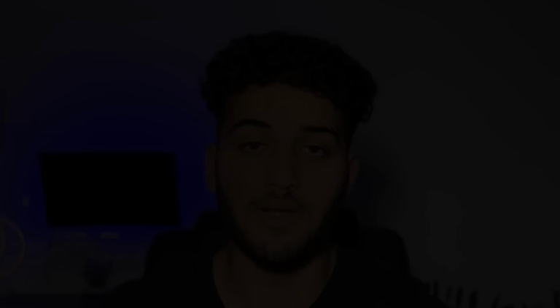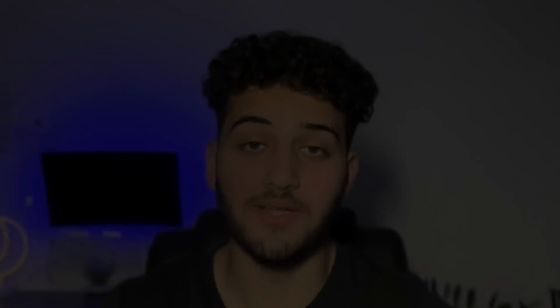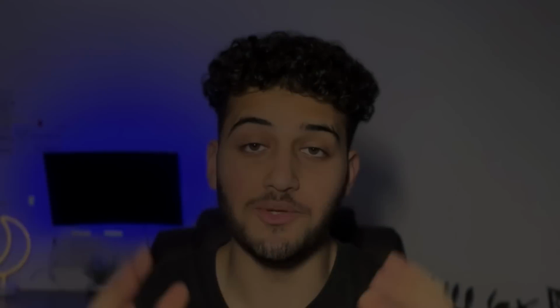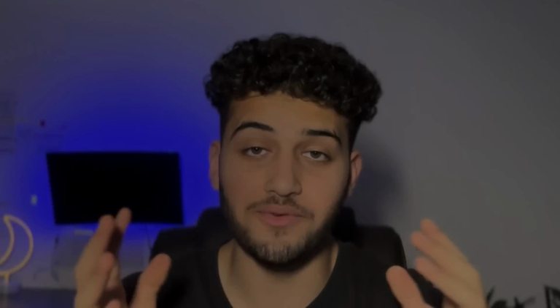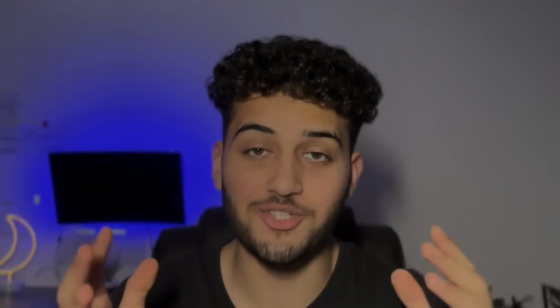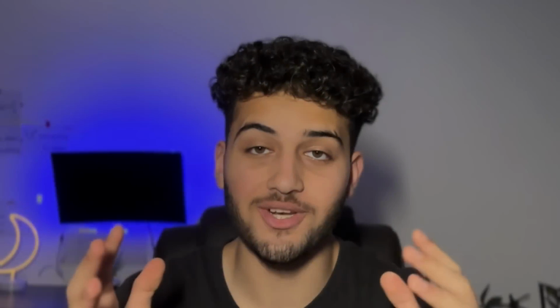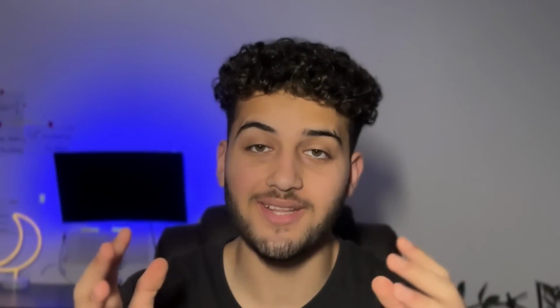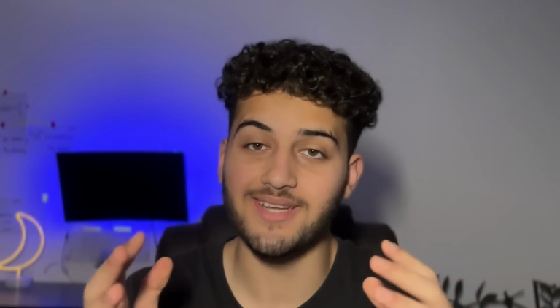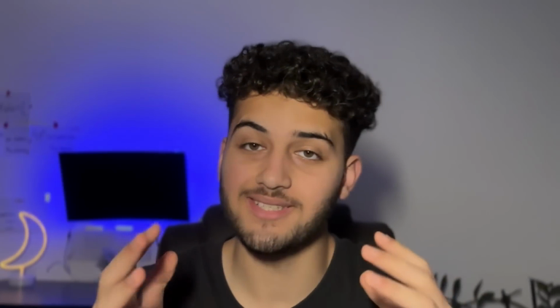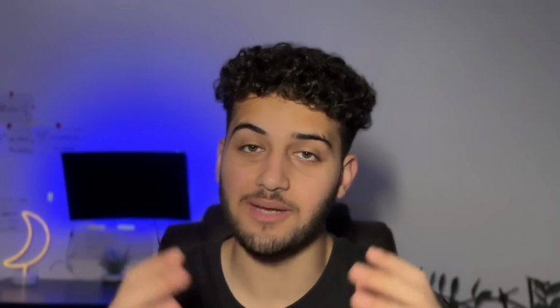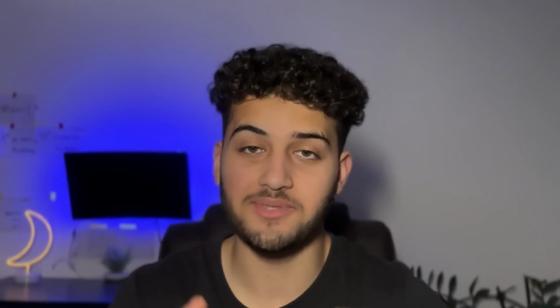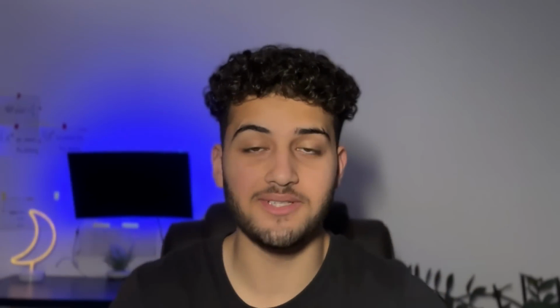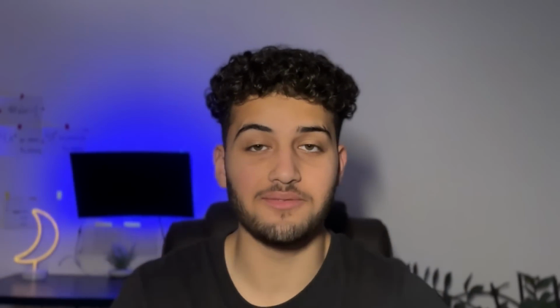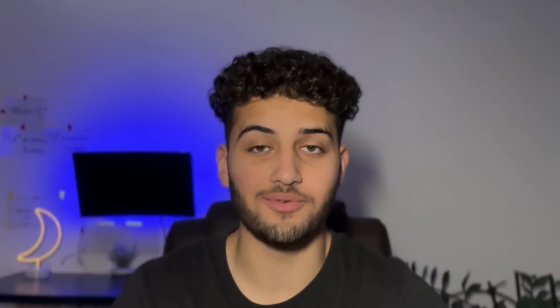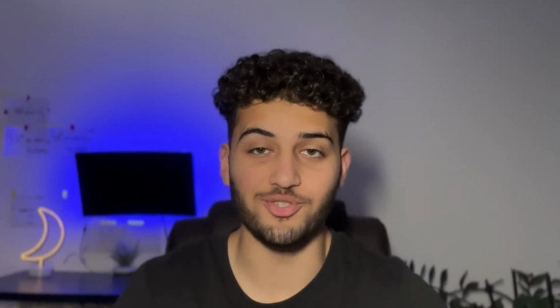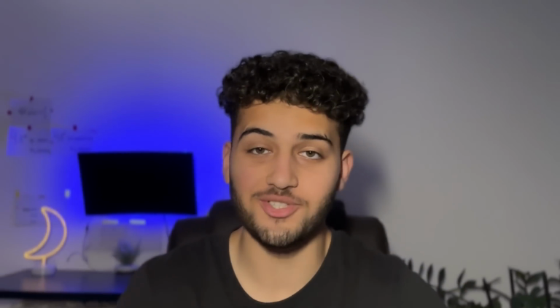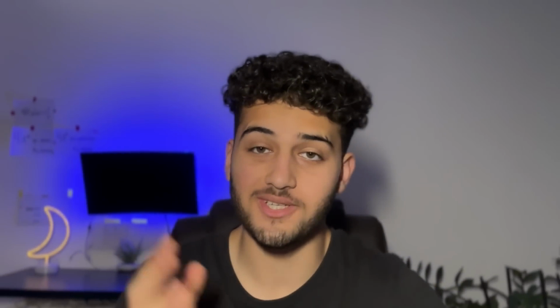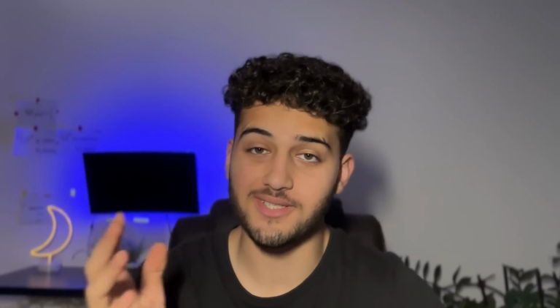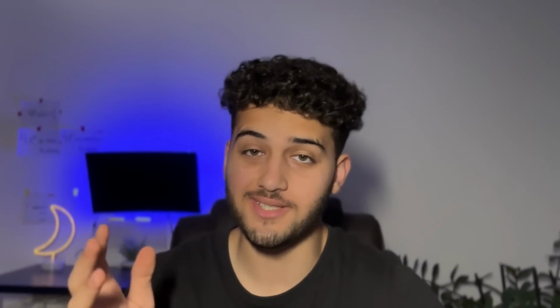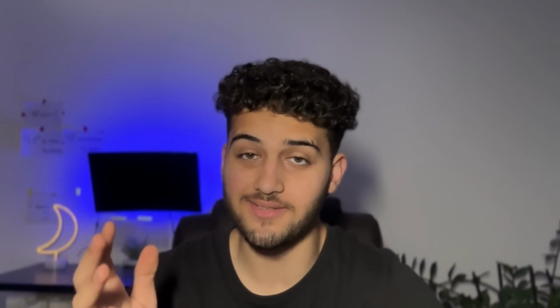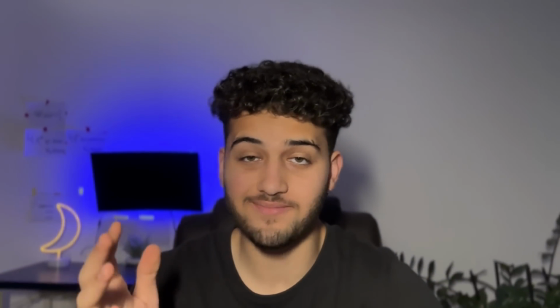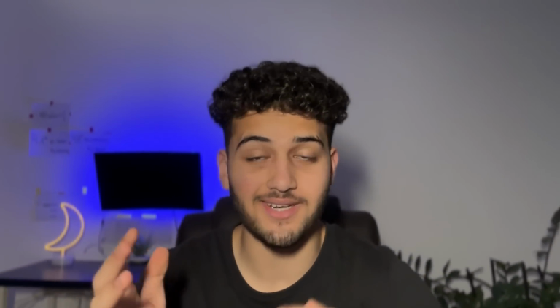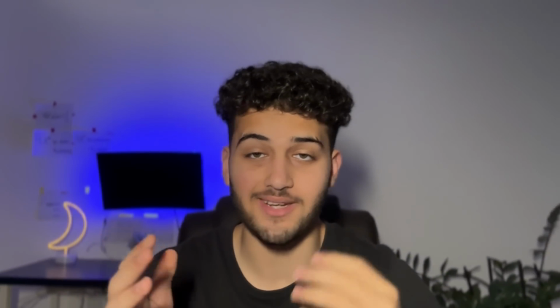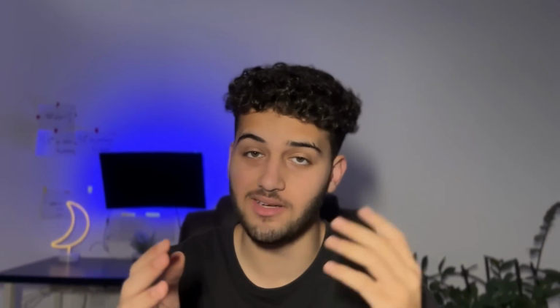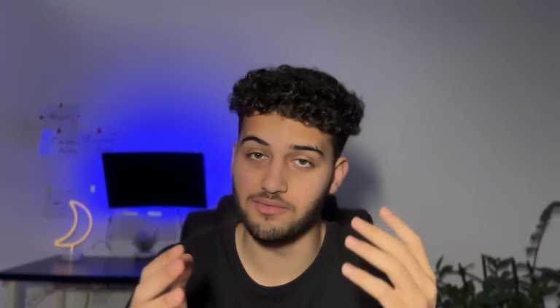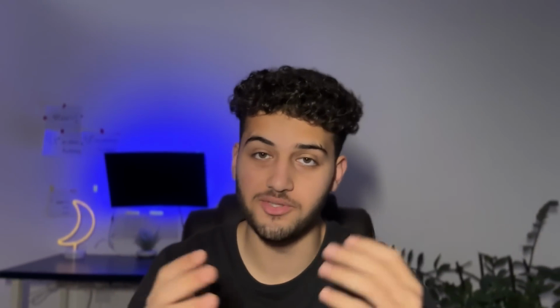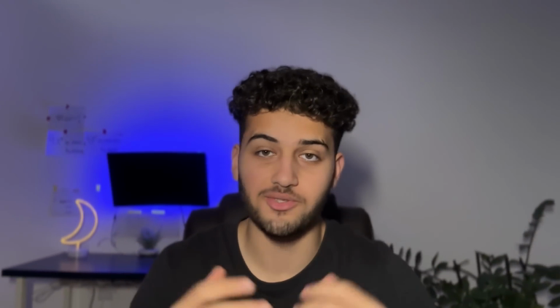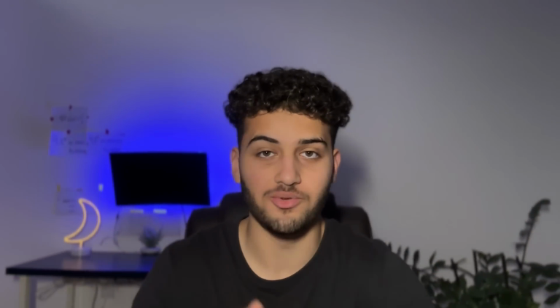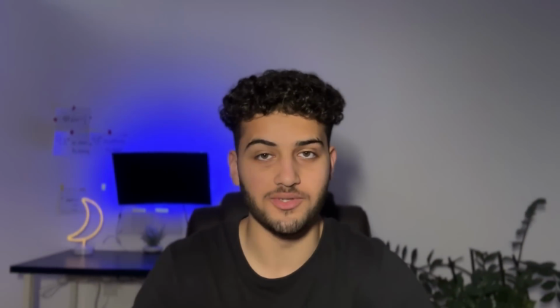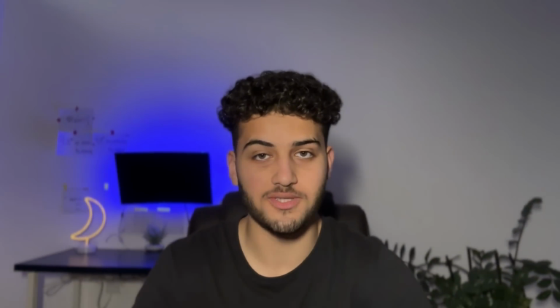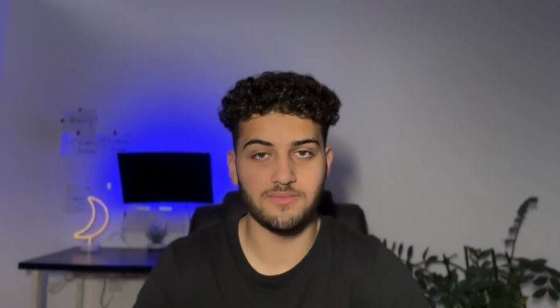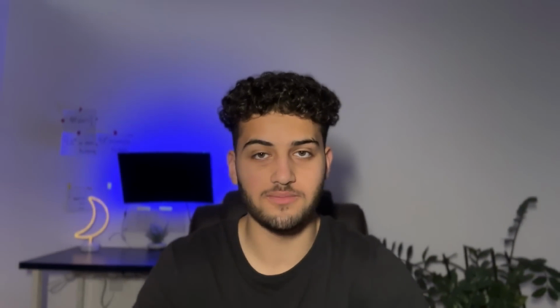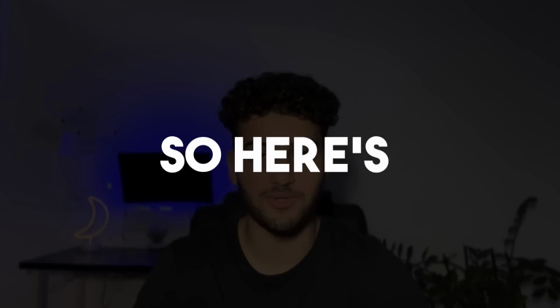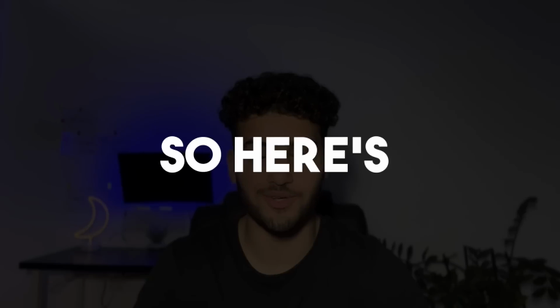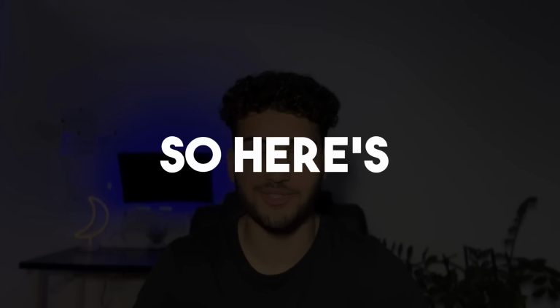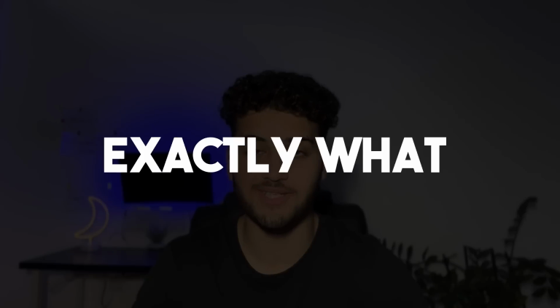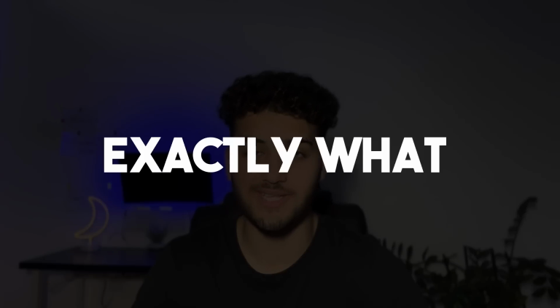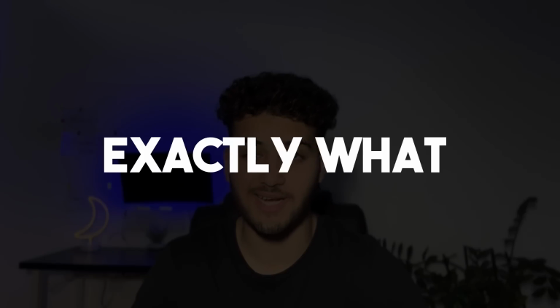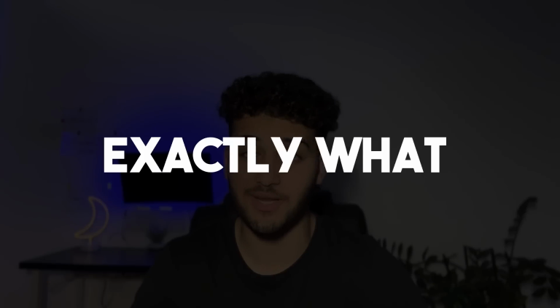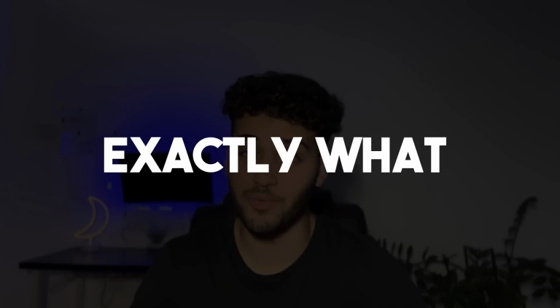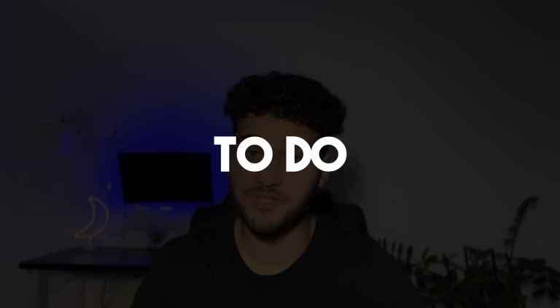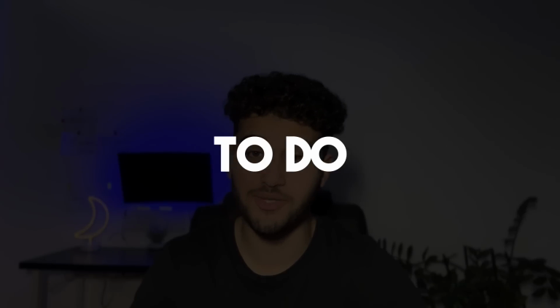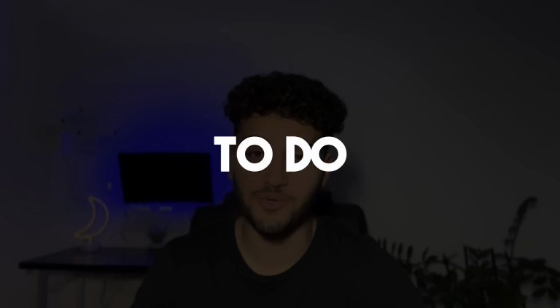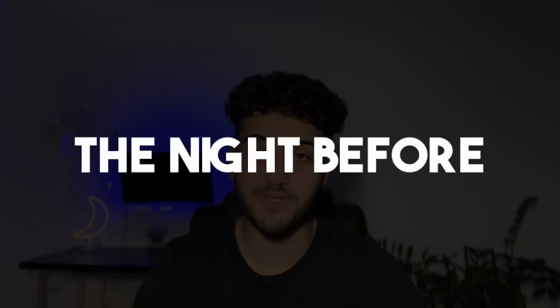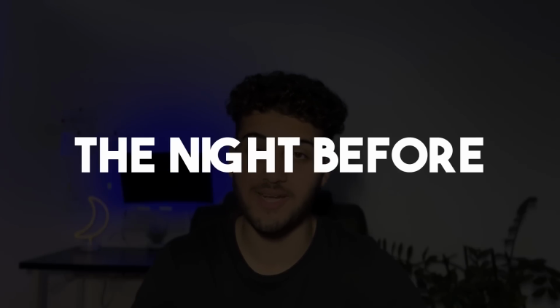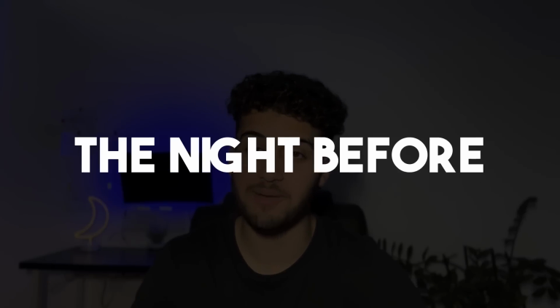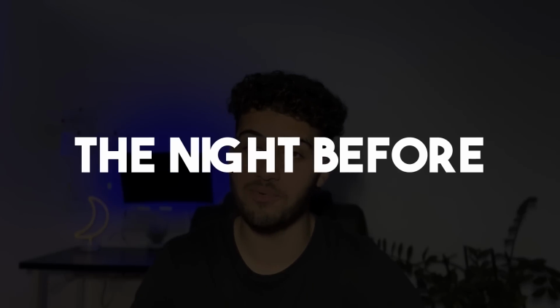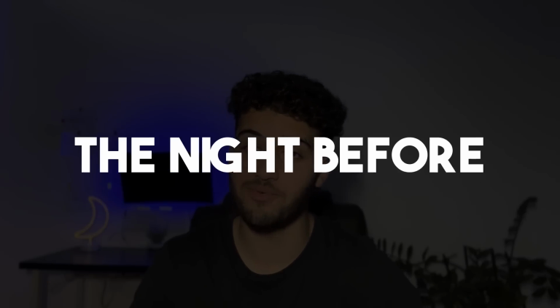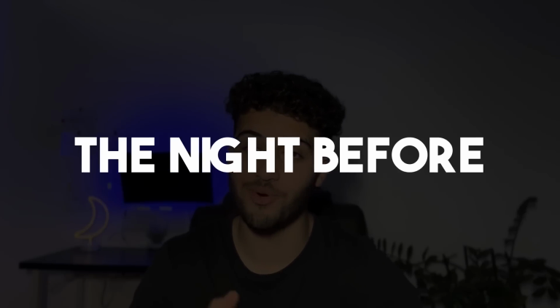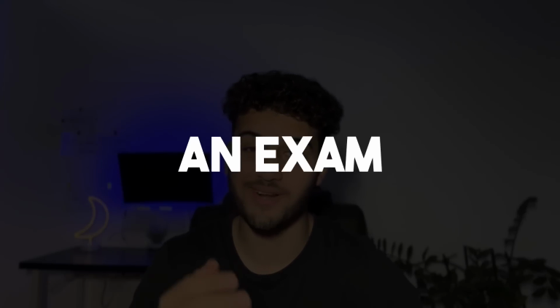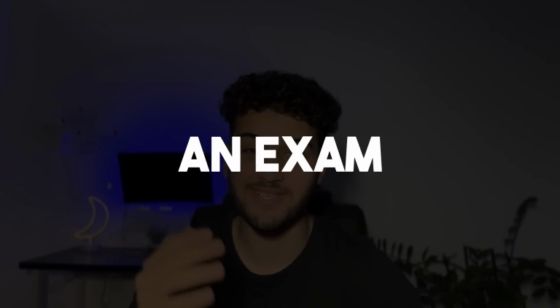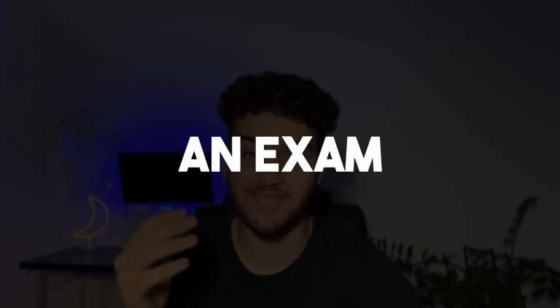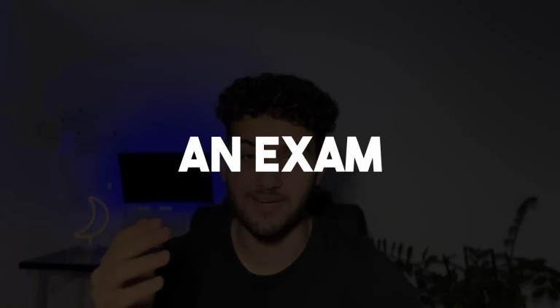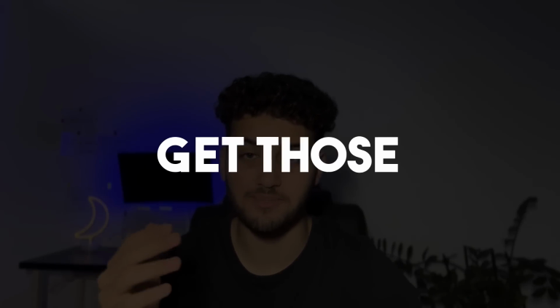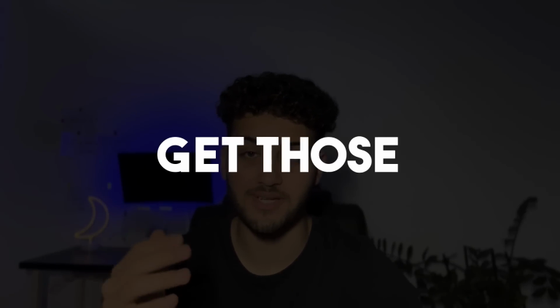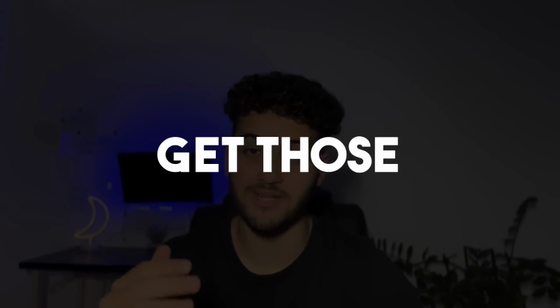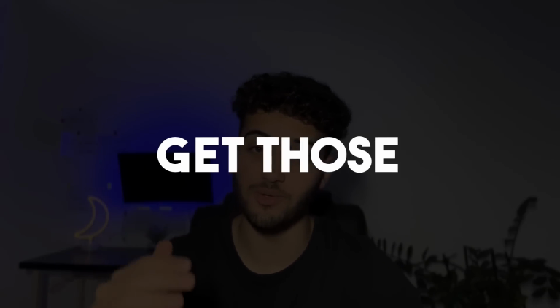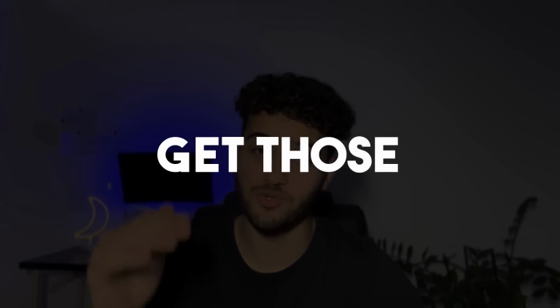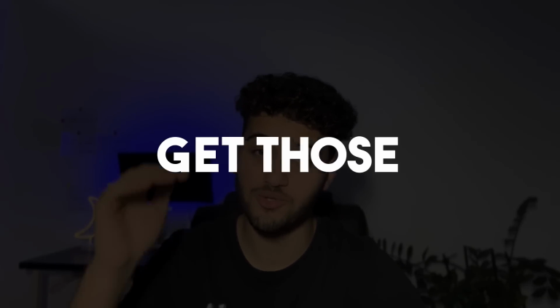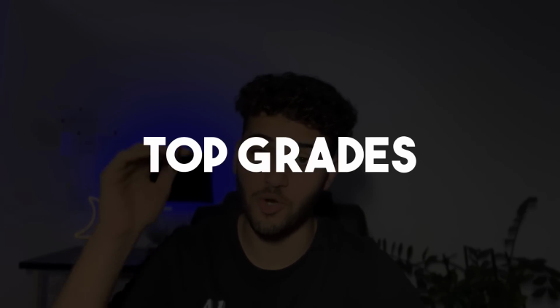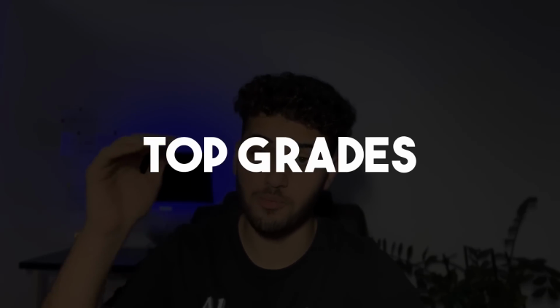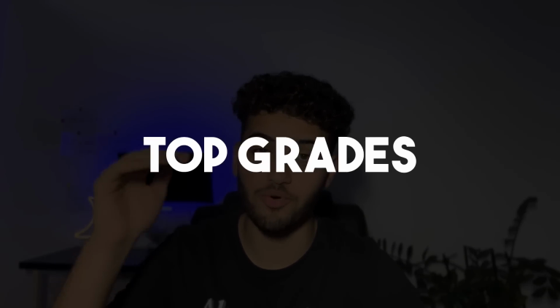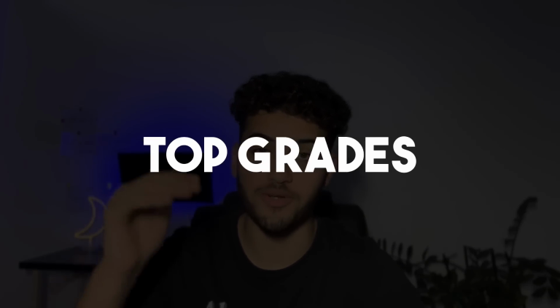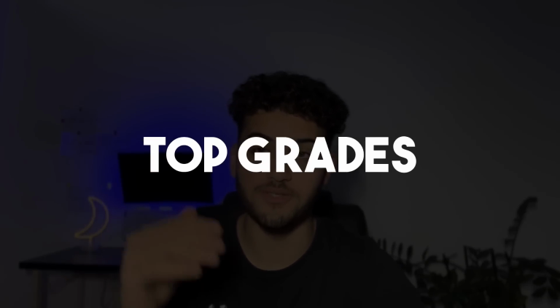It's officially the exam season for GCSE and A-level students, so here's exactly what to do the night before an exam to get those top grades.